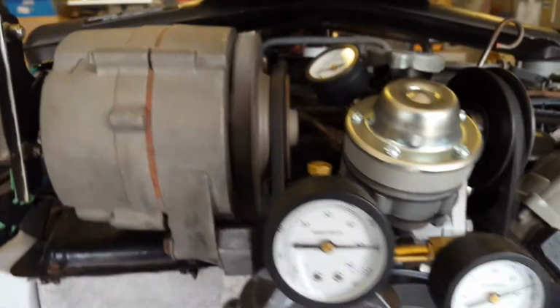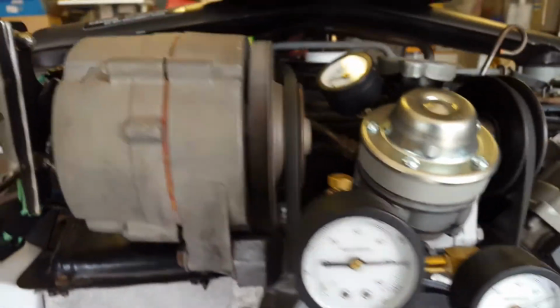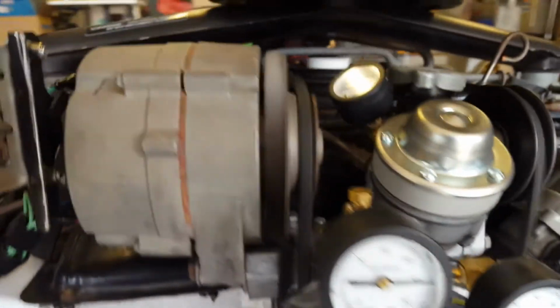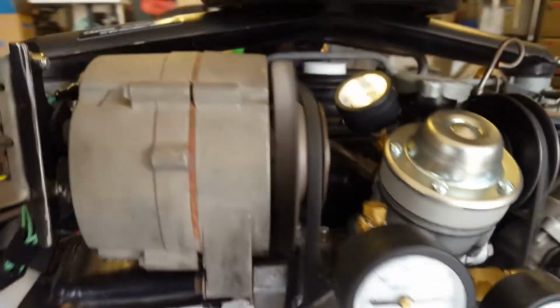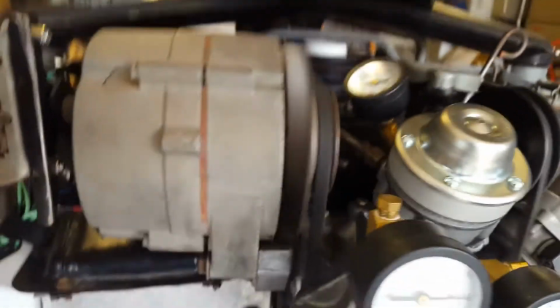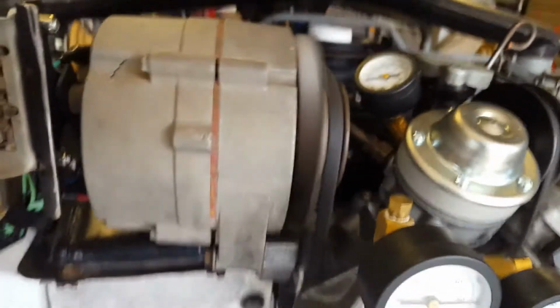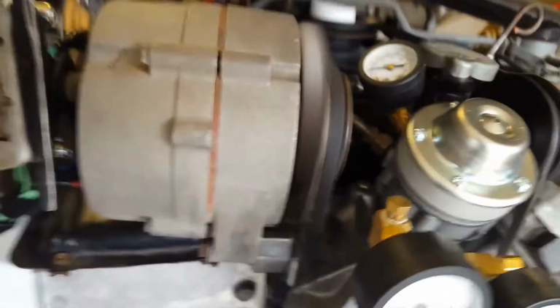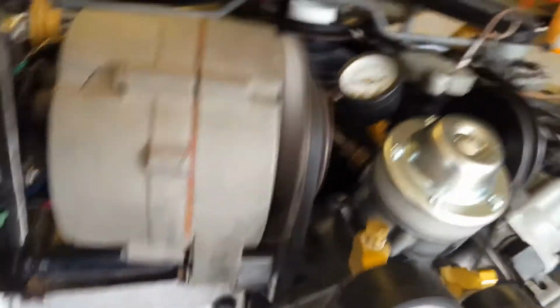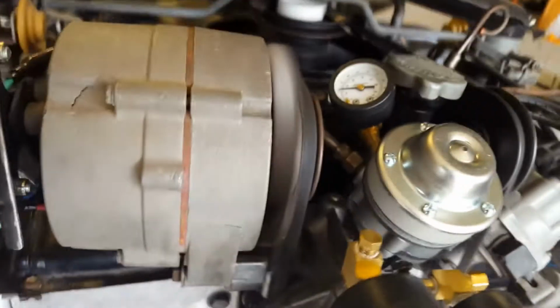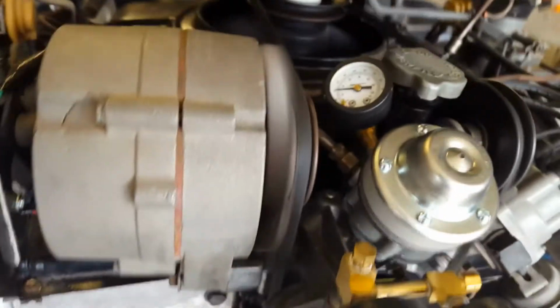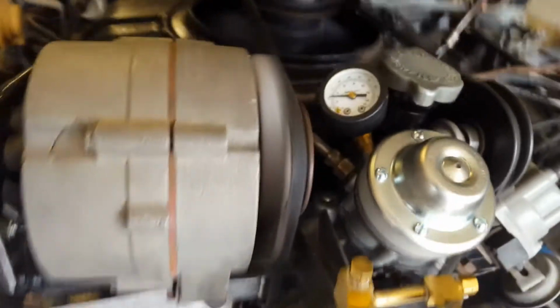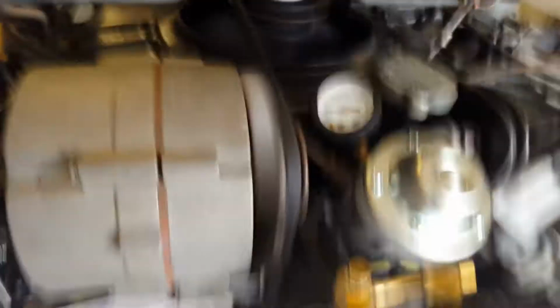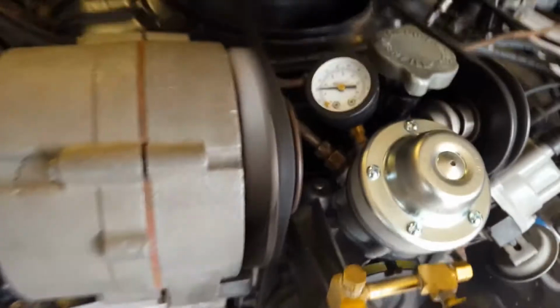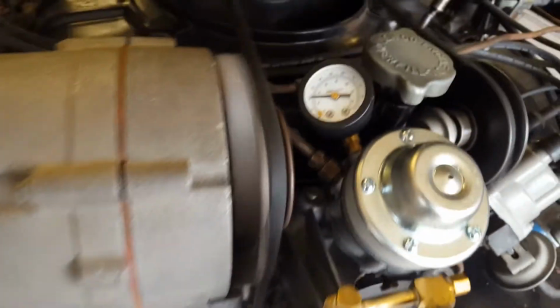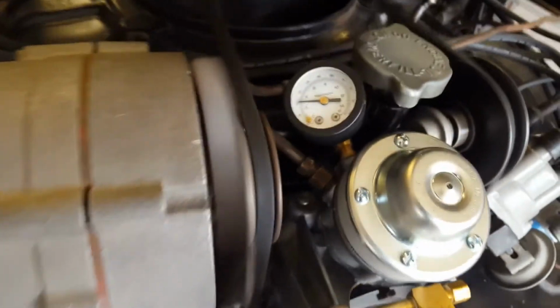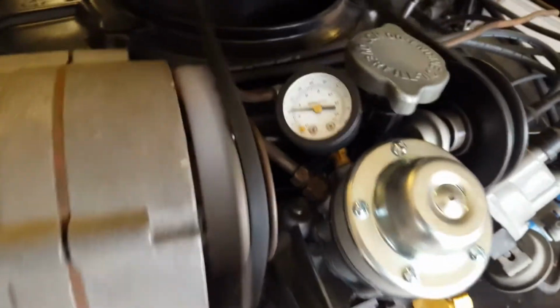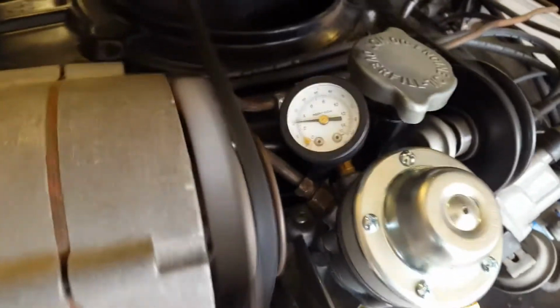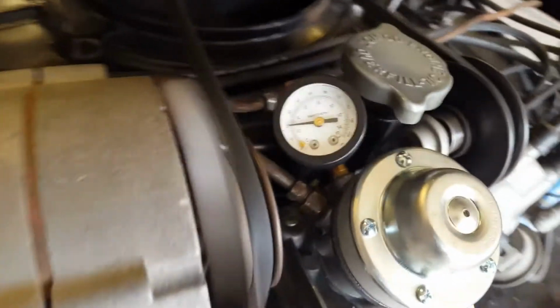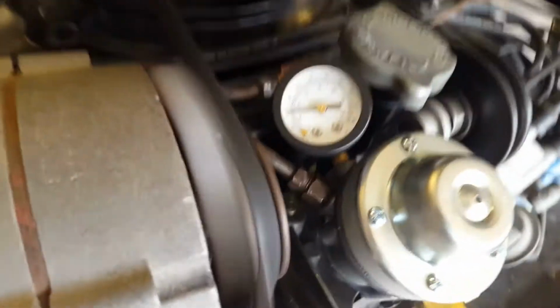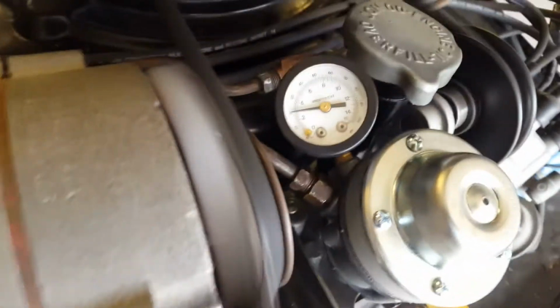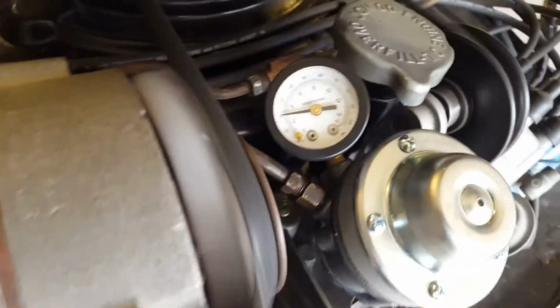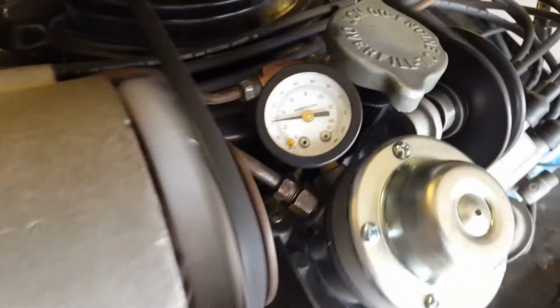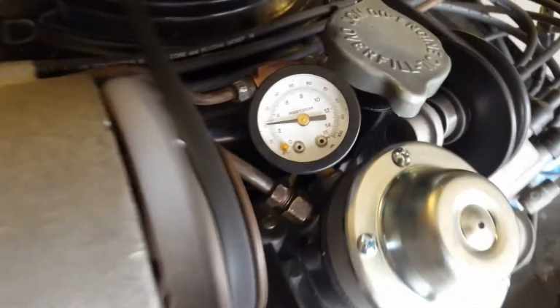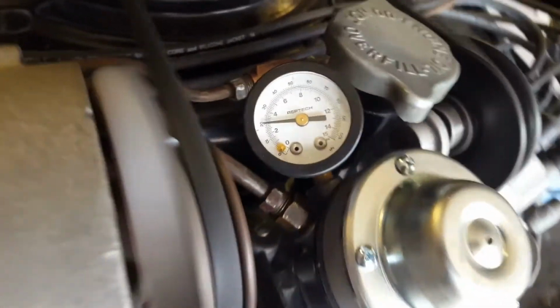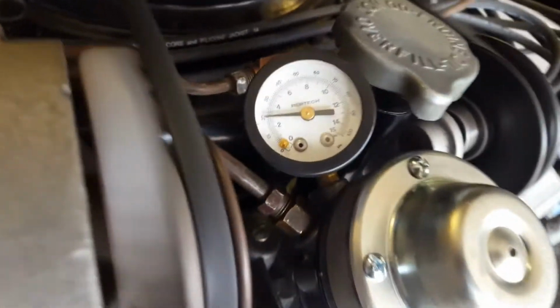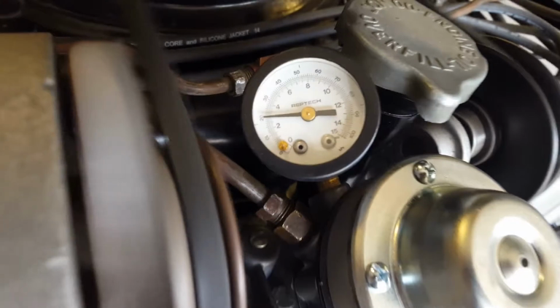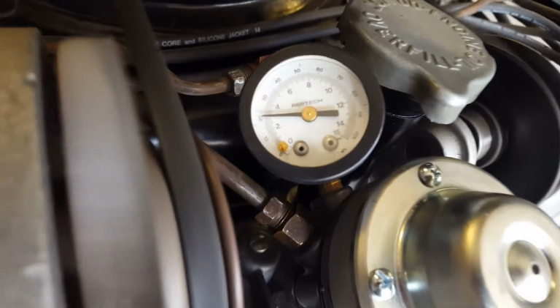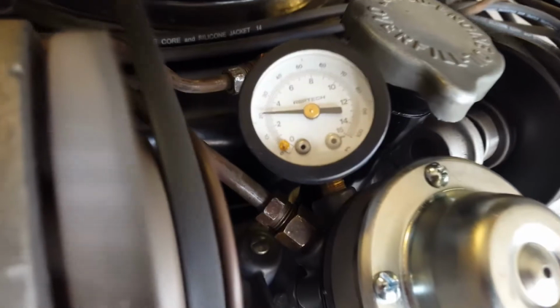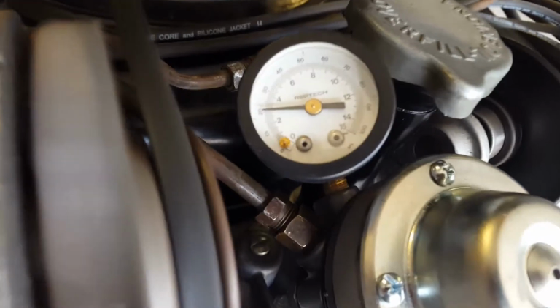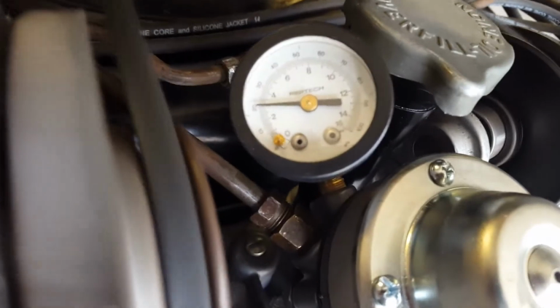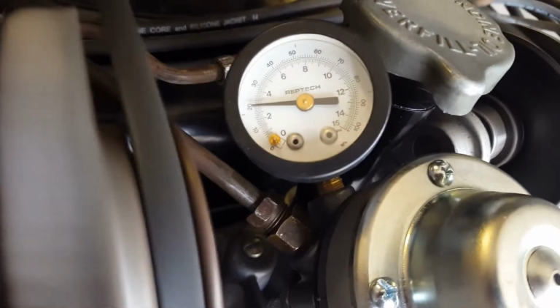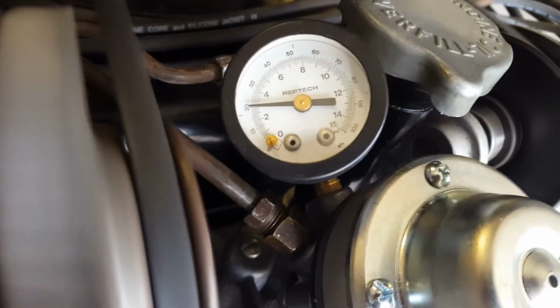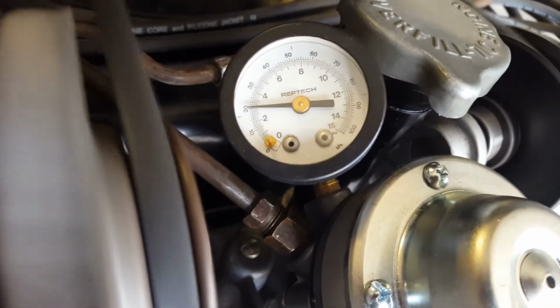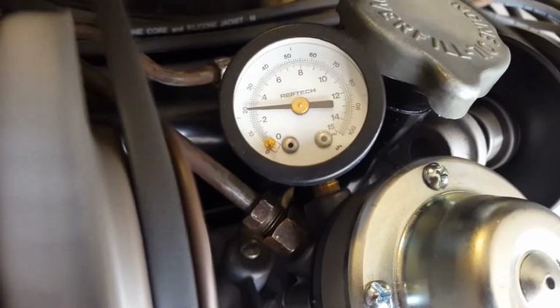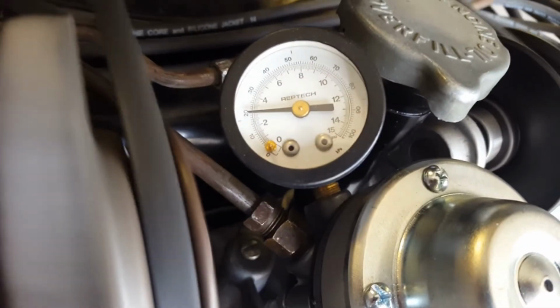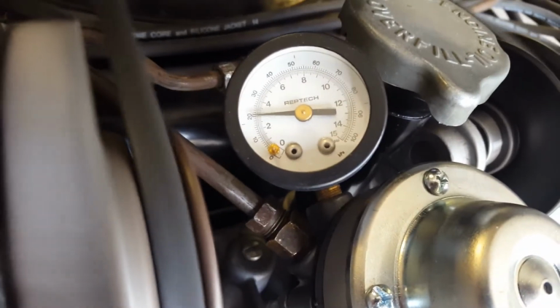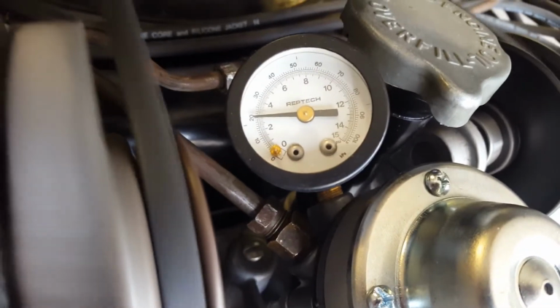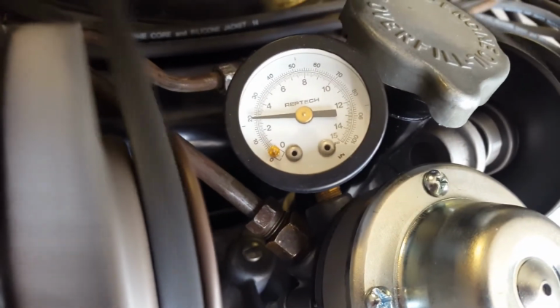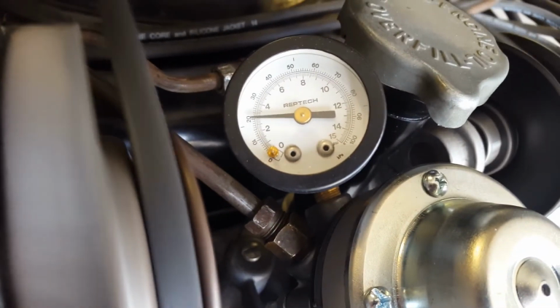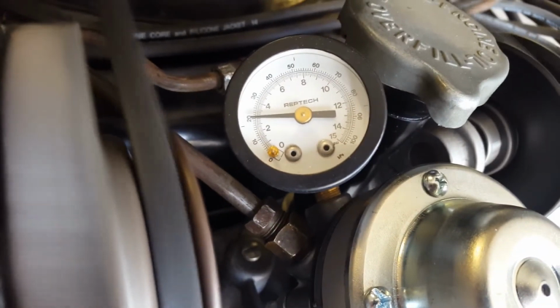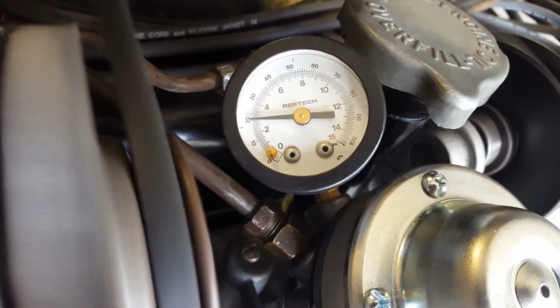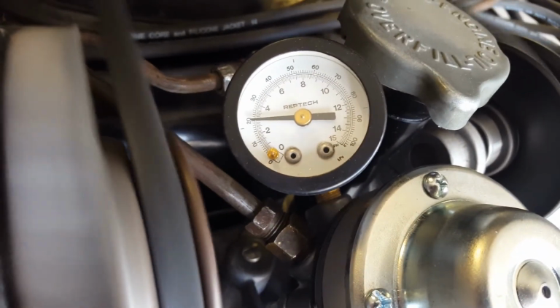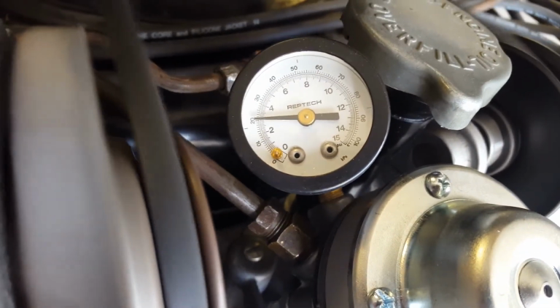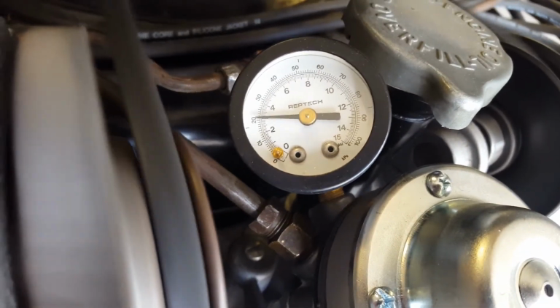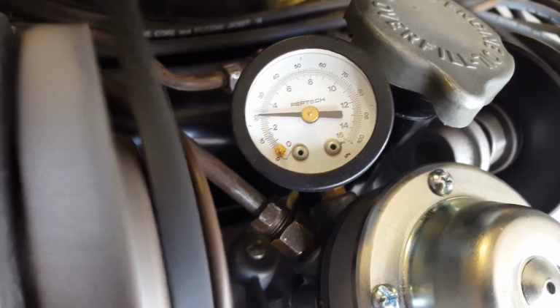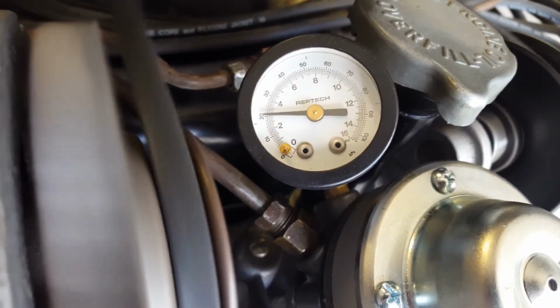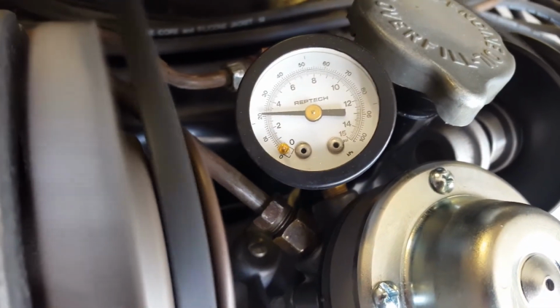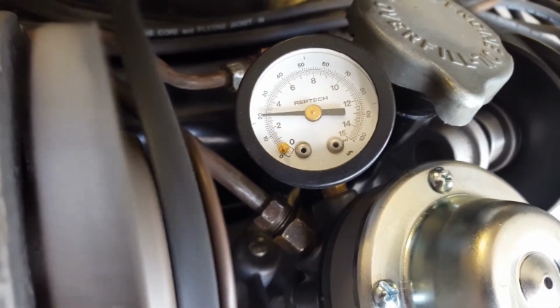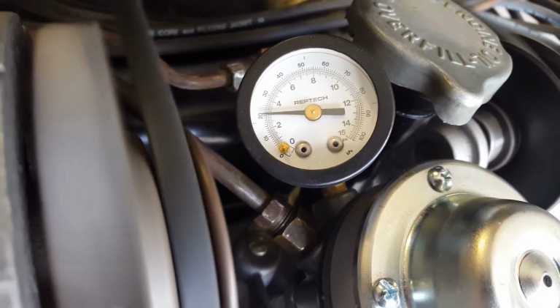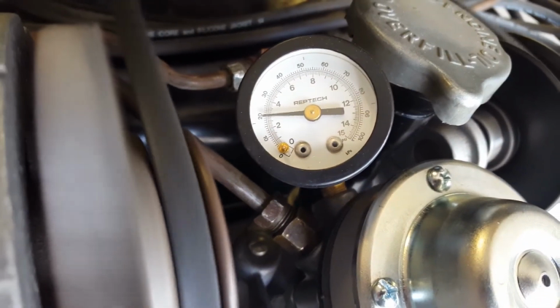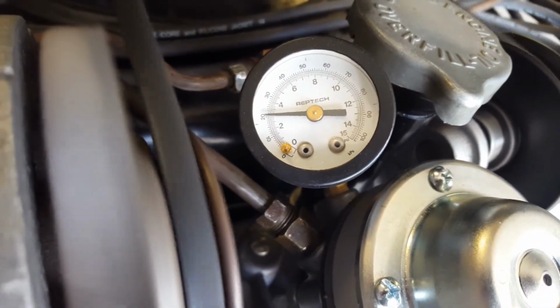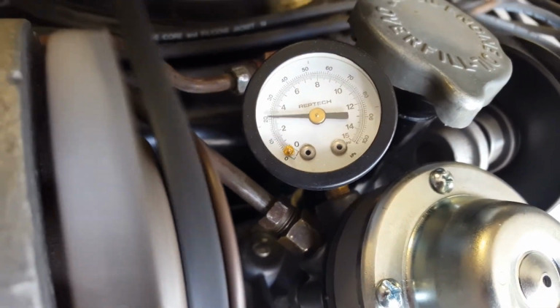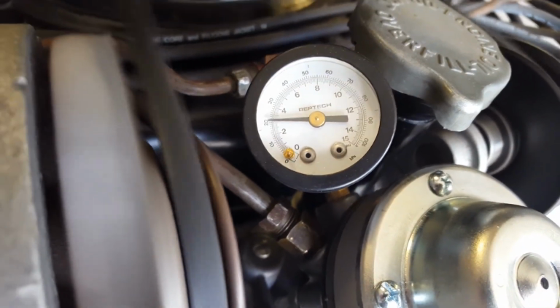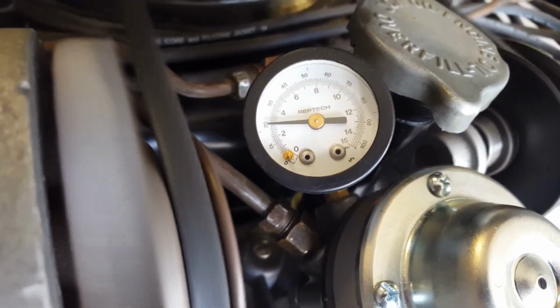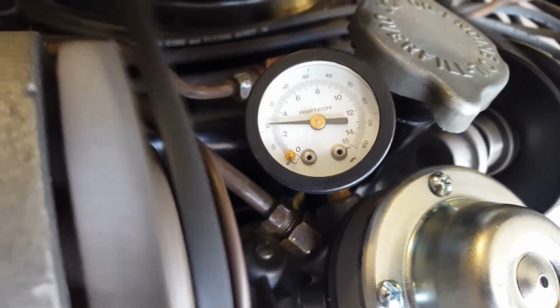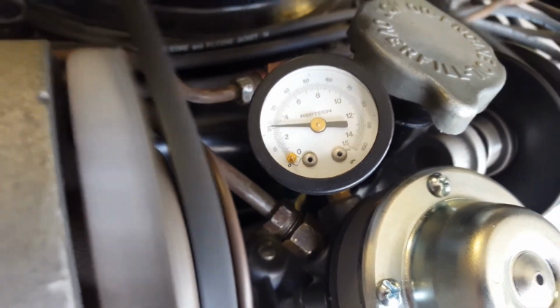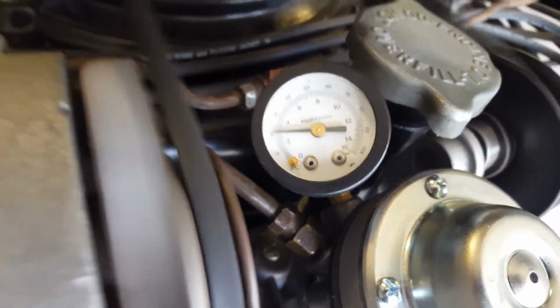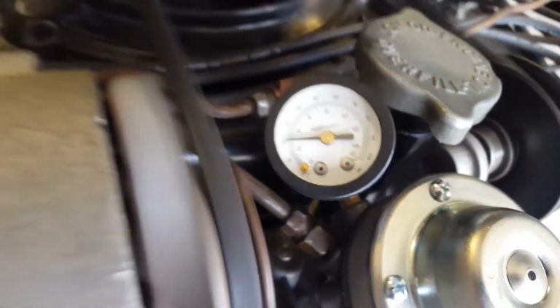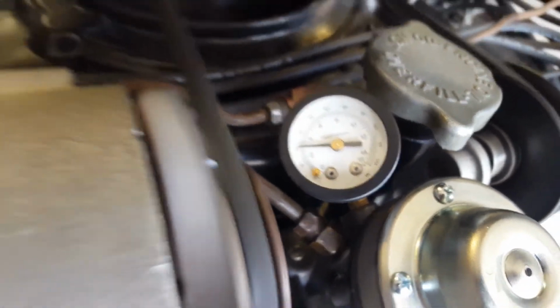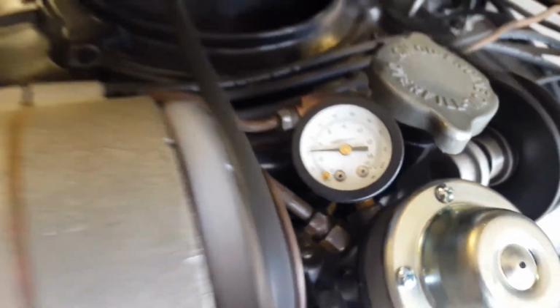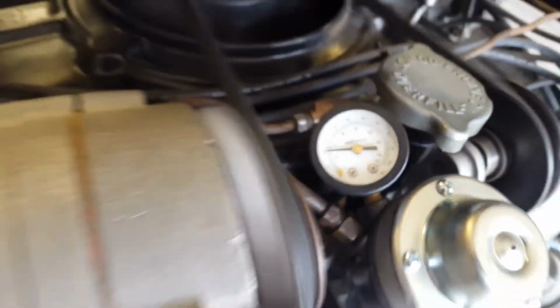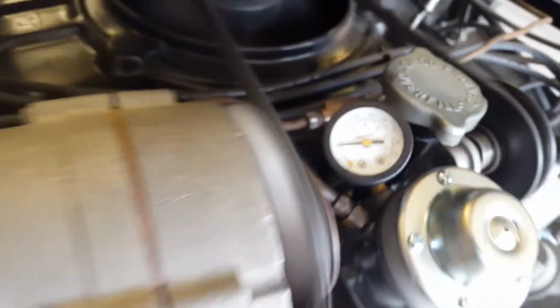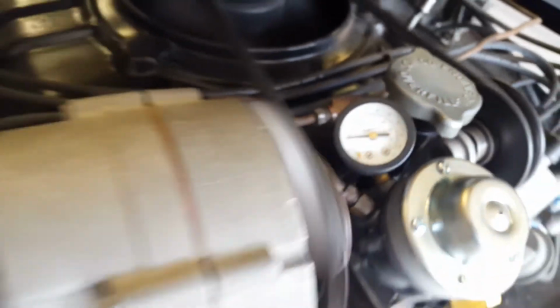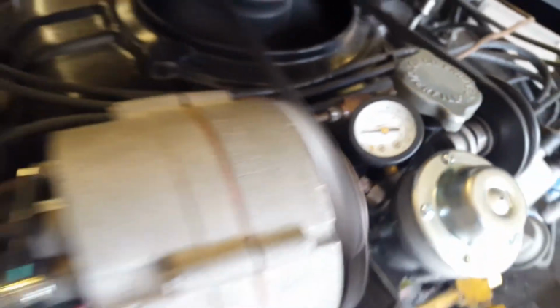Fuel pressure gauge, 0 to 15. I pretty much leave it on the engine all the time so I can play with my fuel pump pressures.